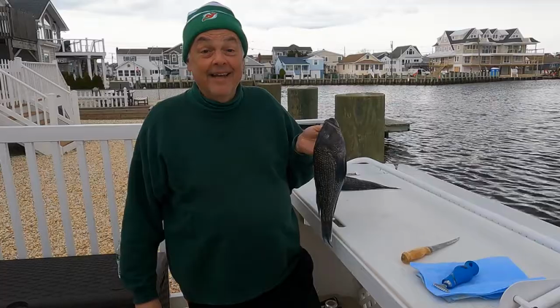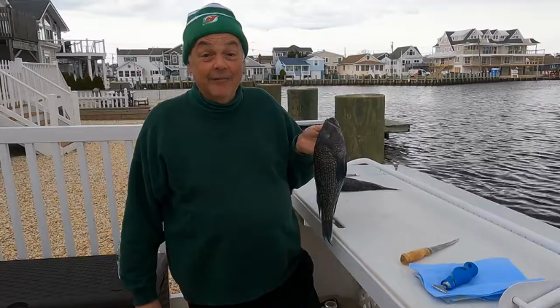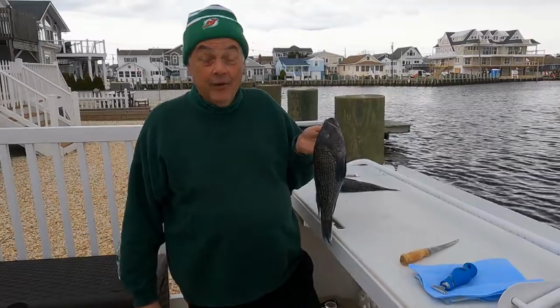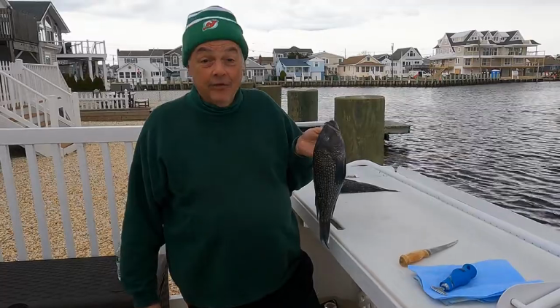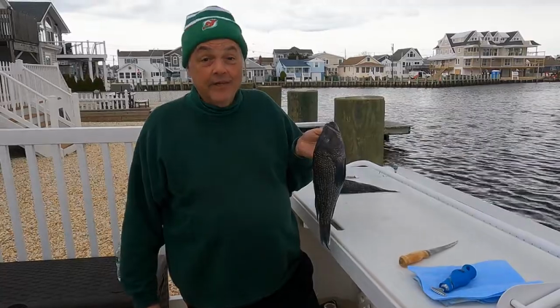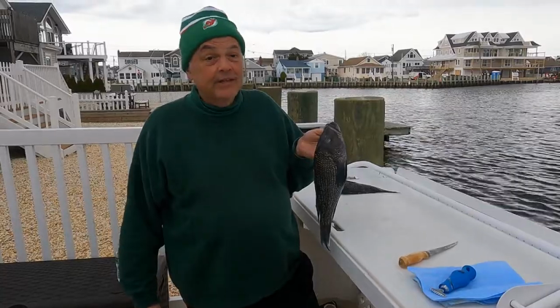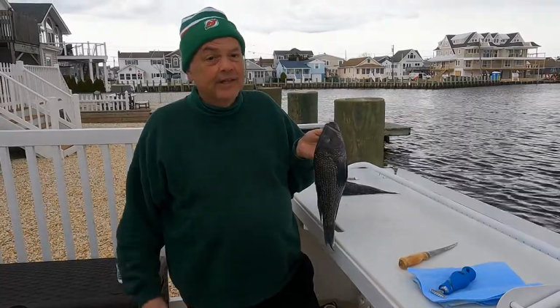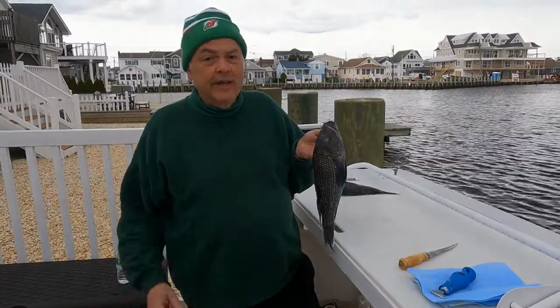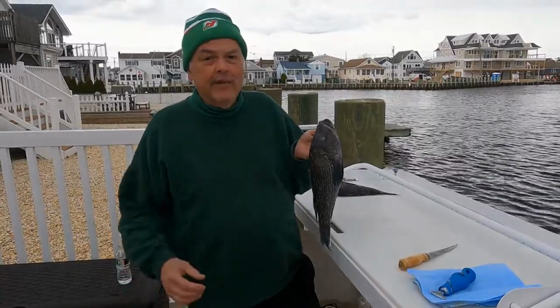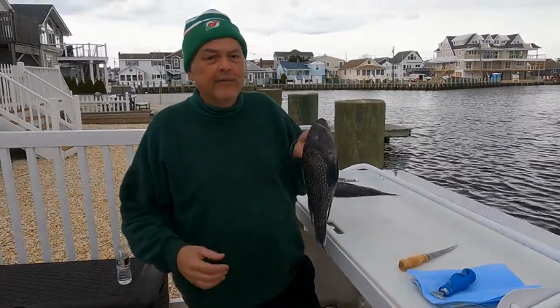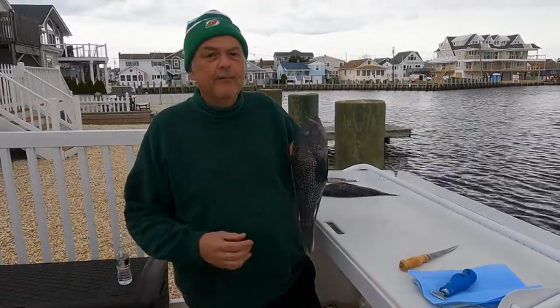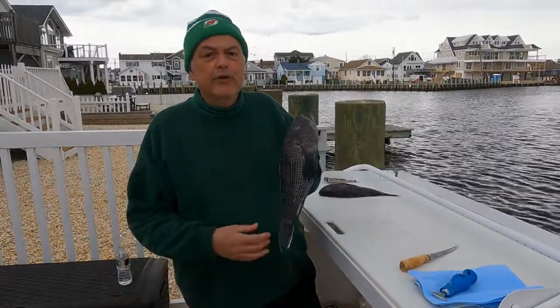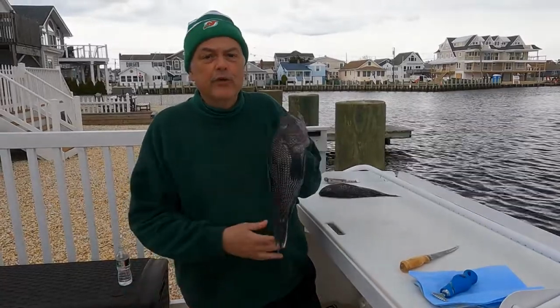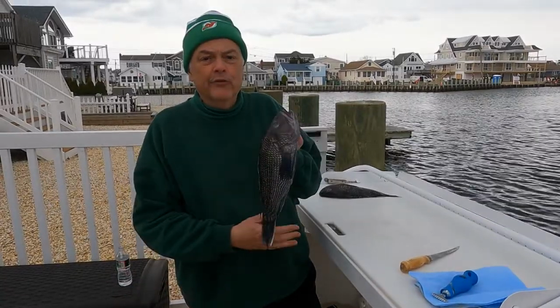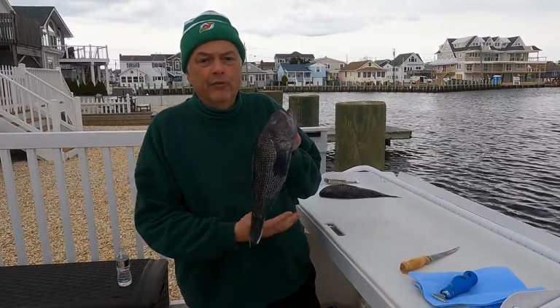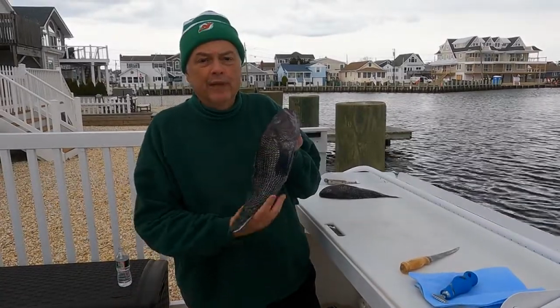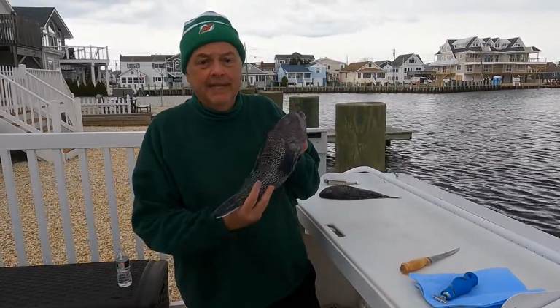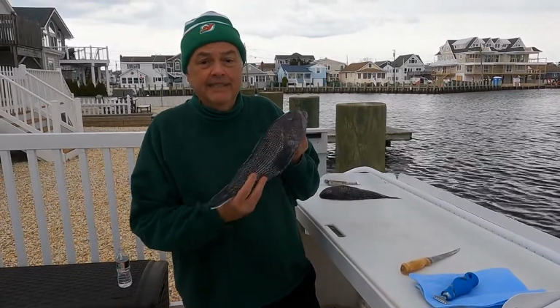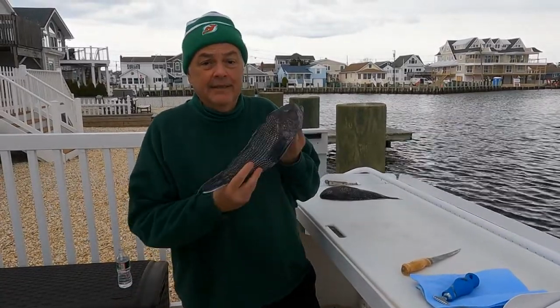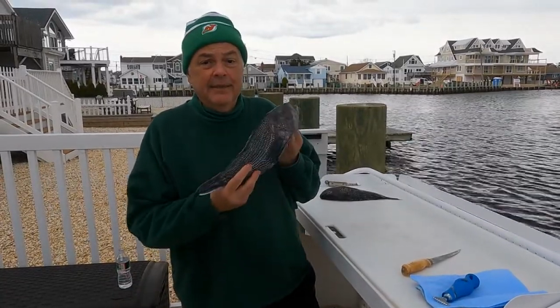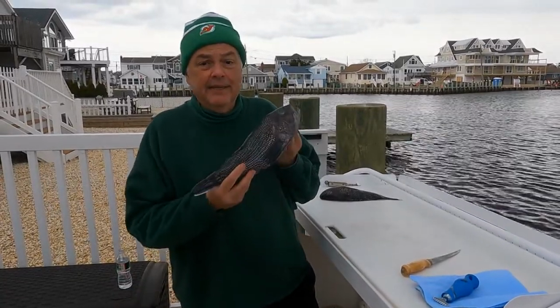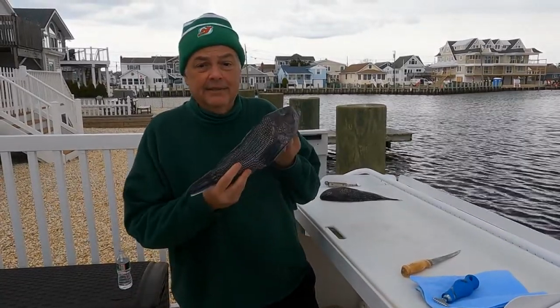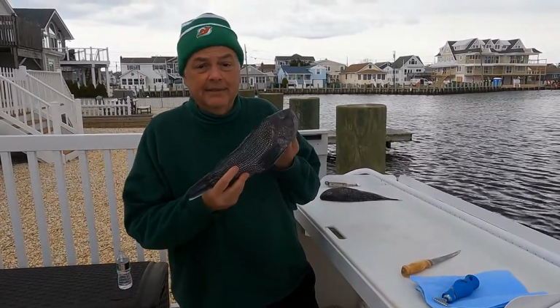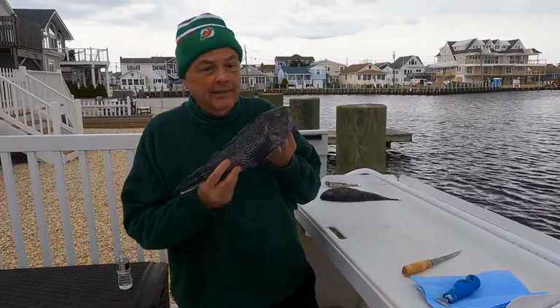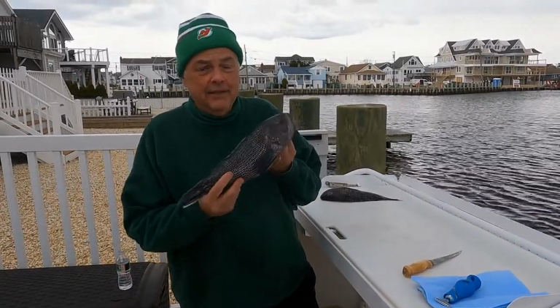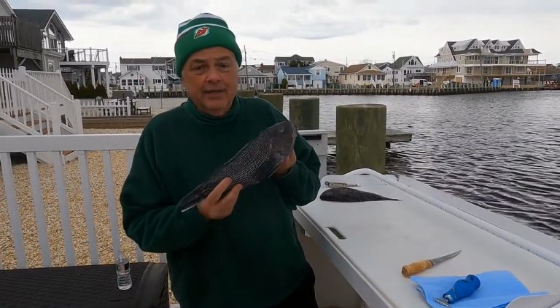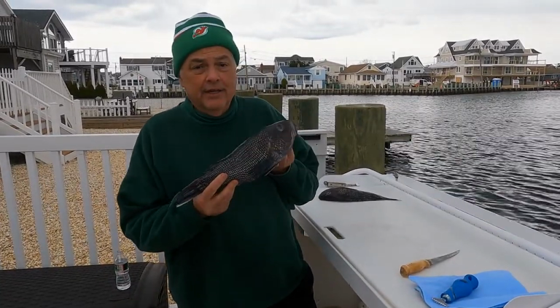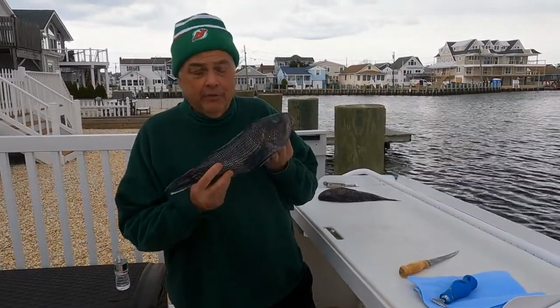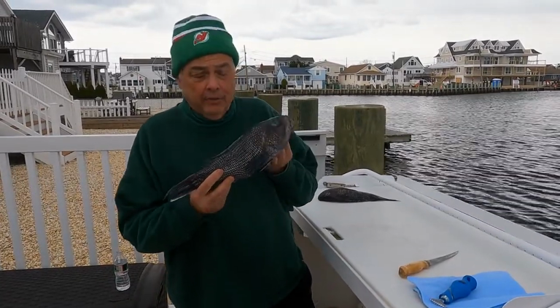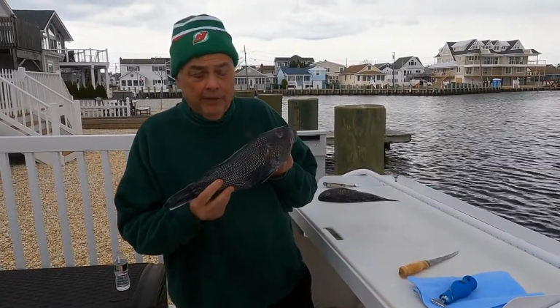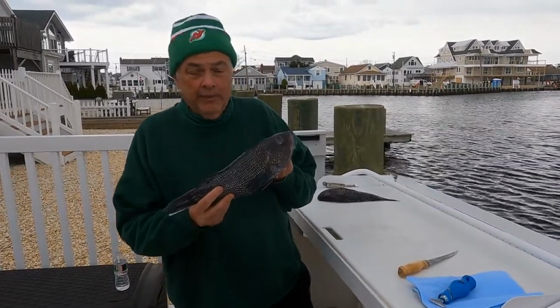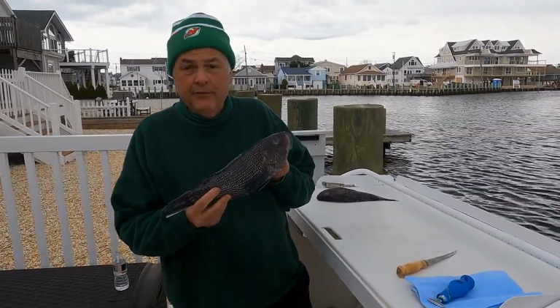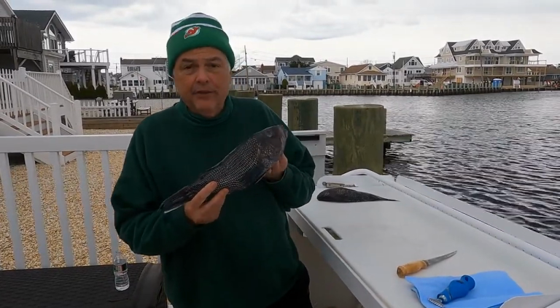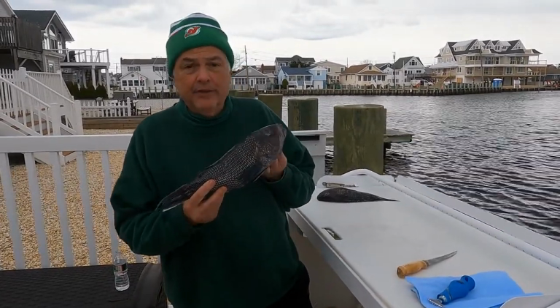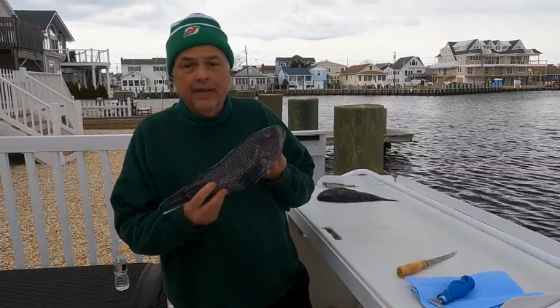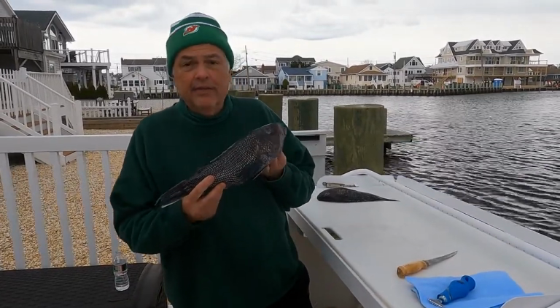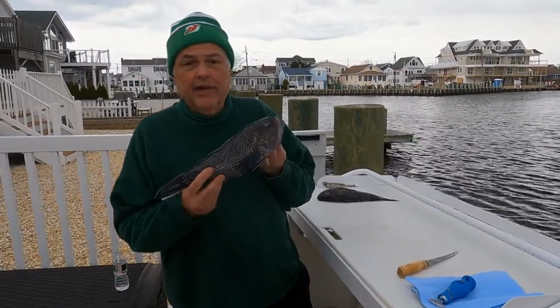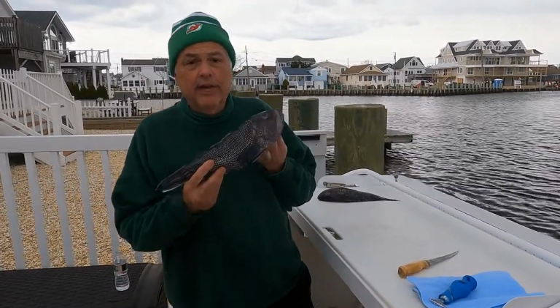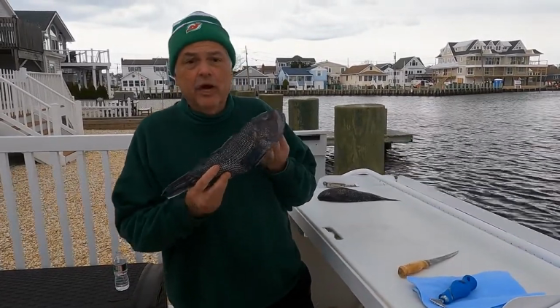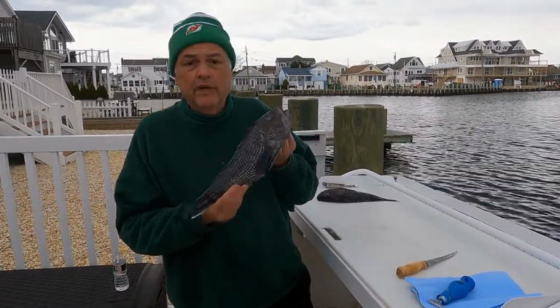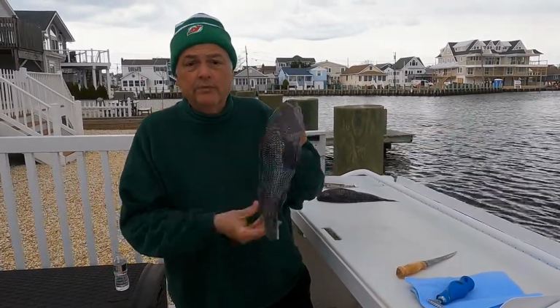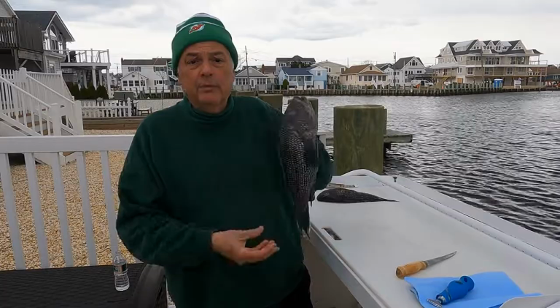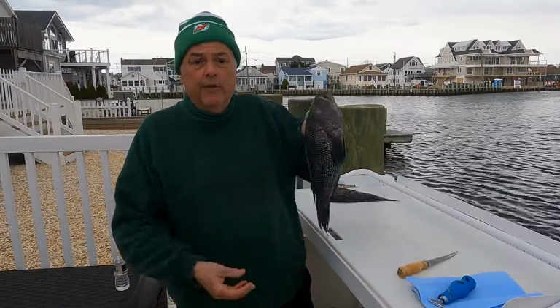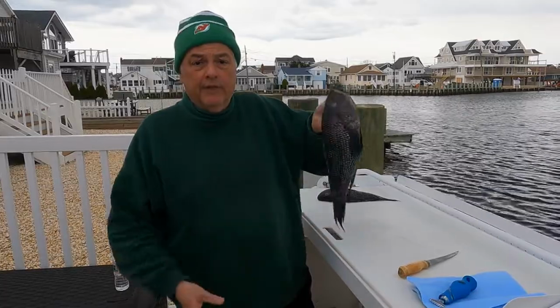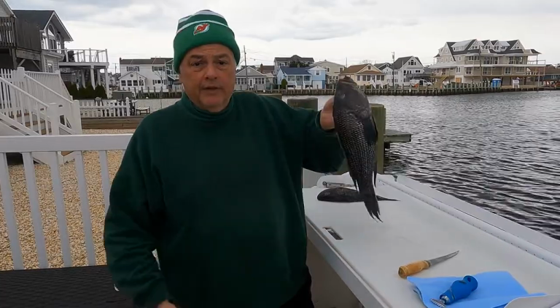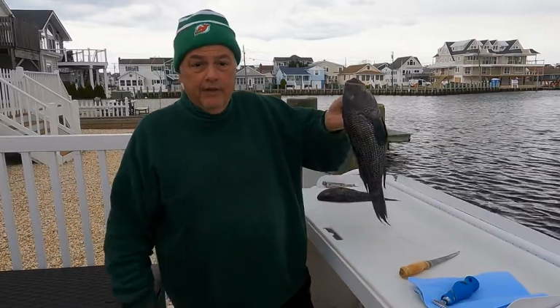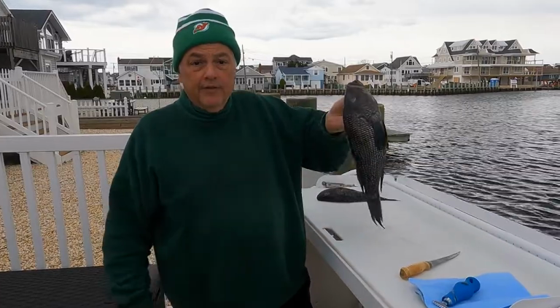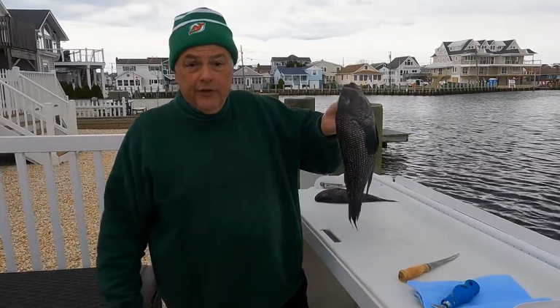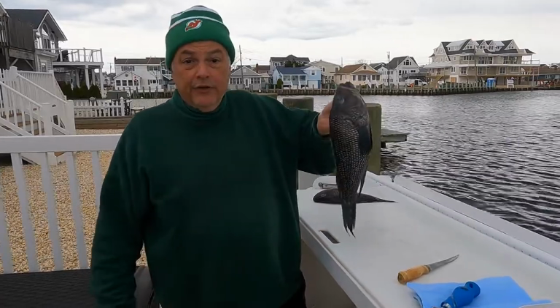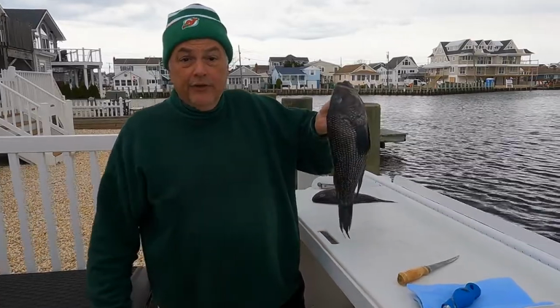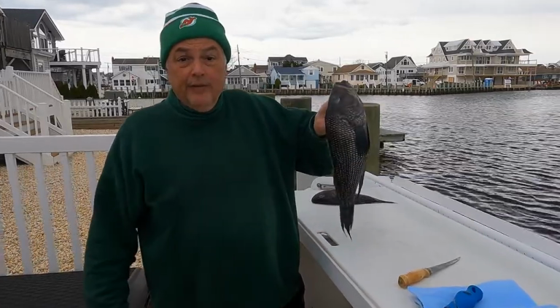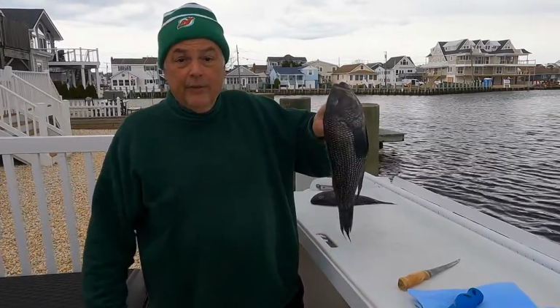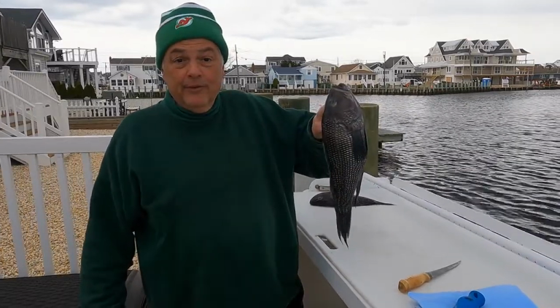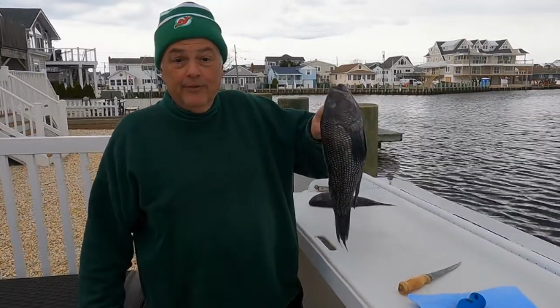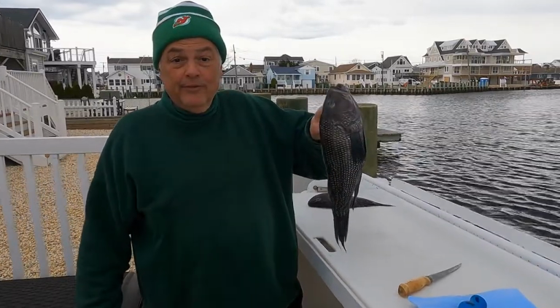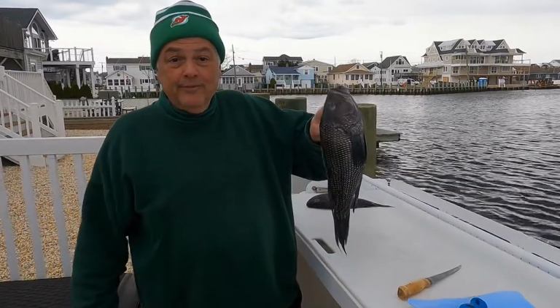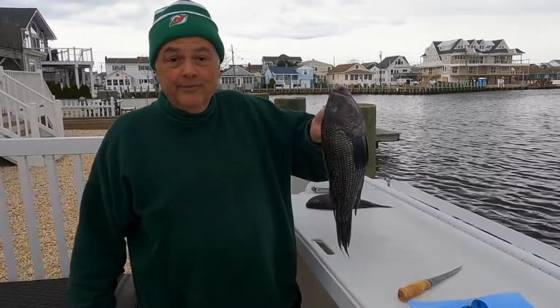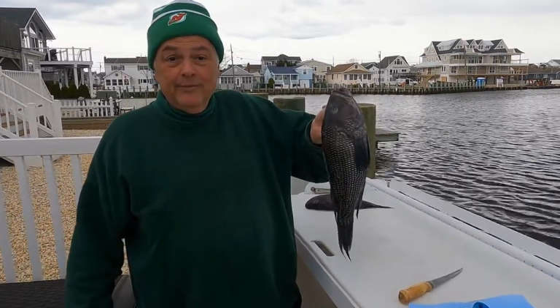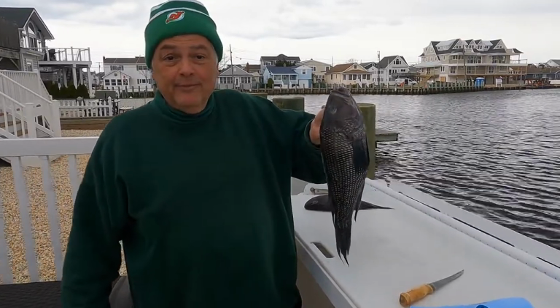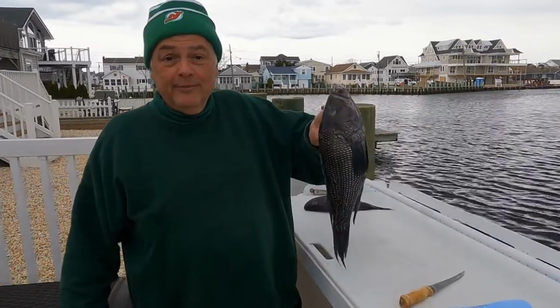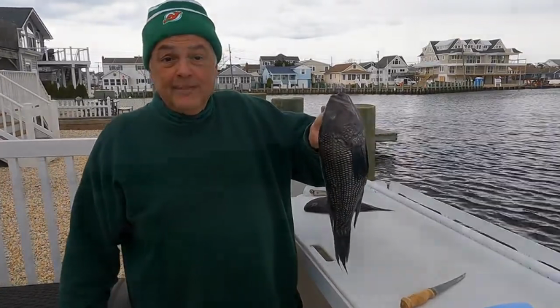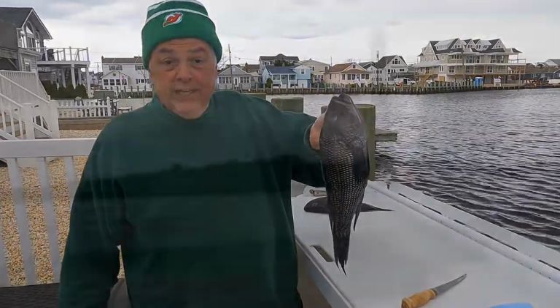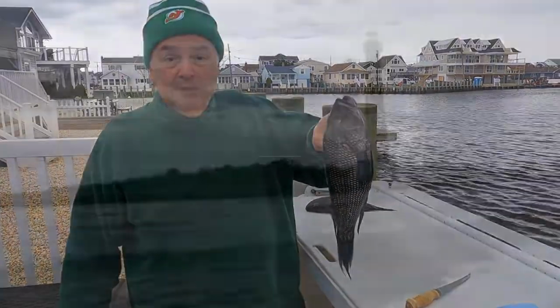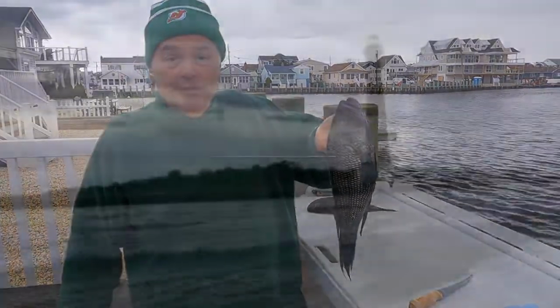Hey folks, today we have a beautiful black sea bass dish that we're going to make for you today that I know is perfect for your table. Stay tuned.